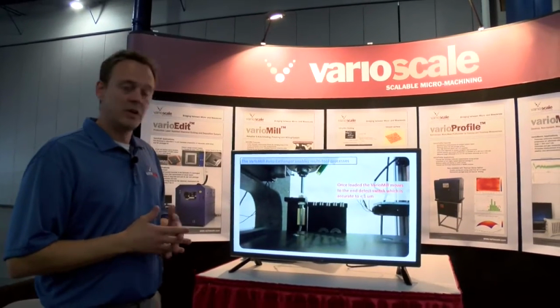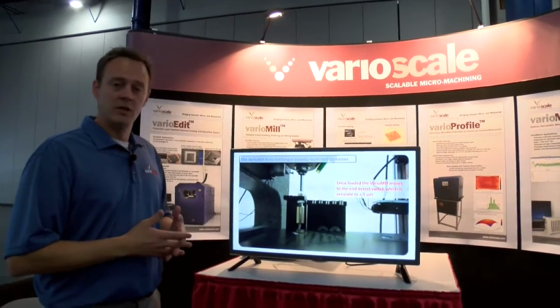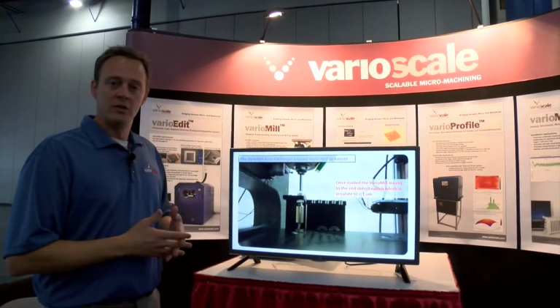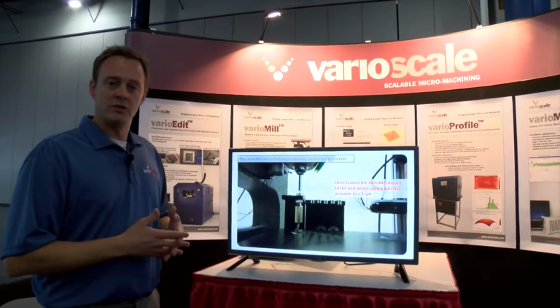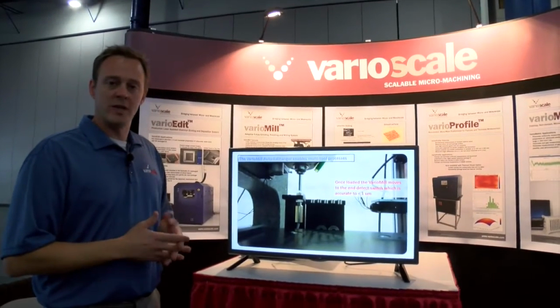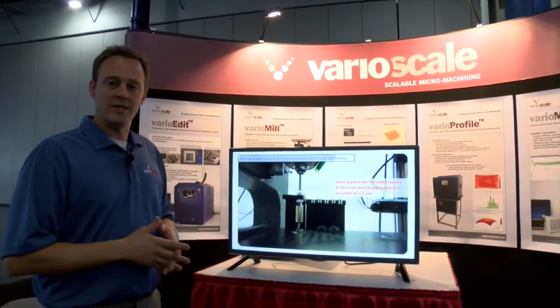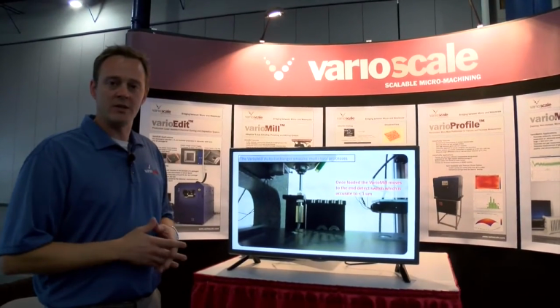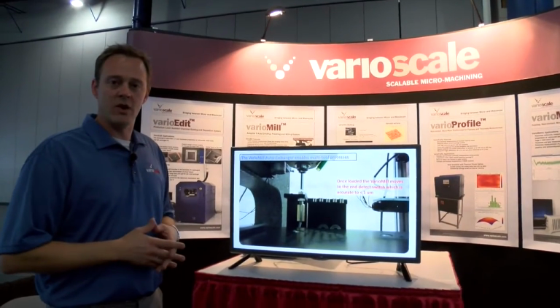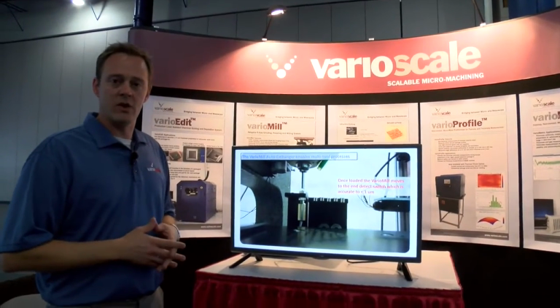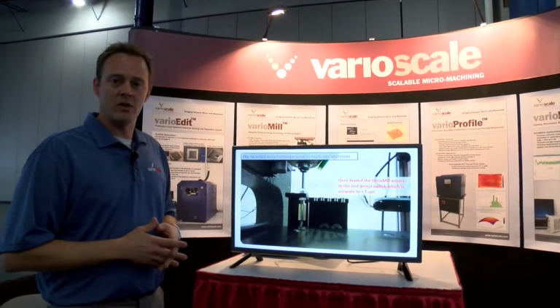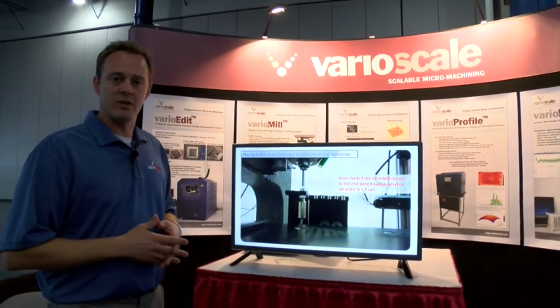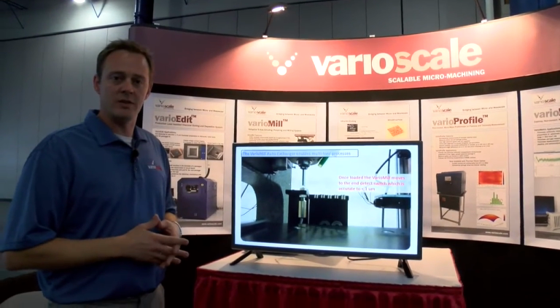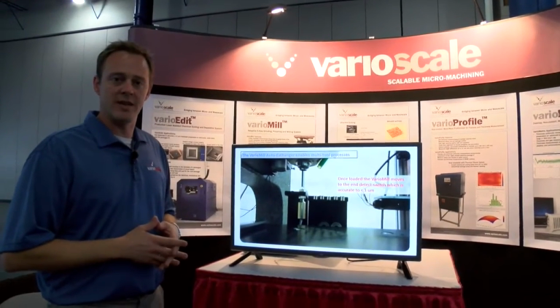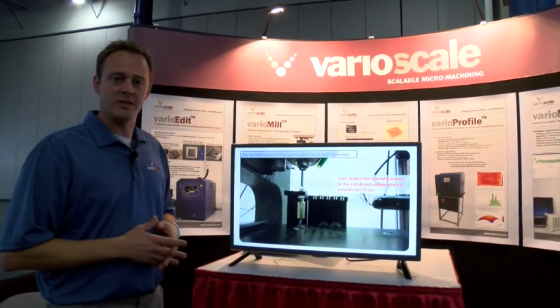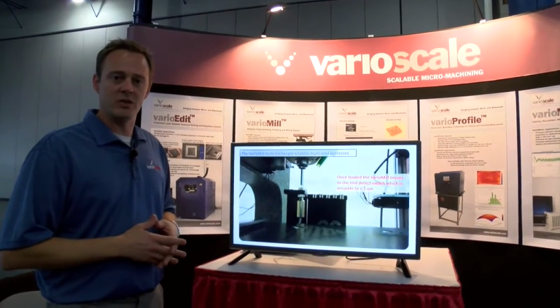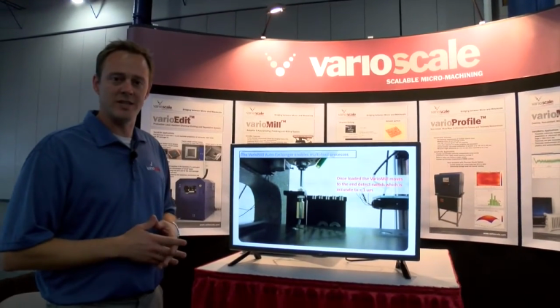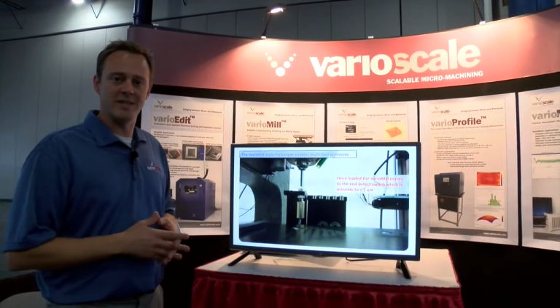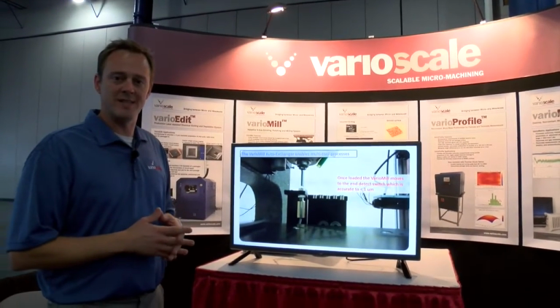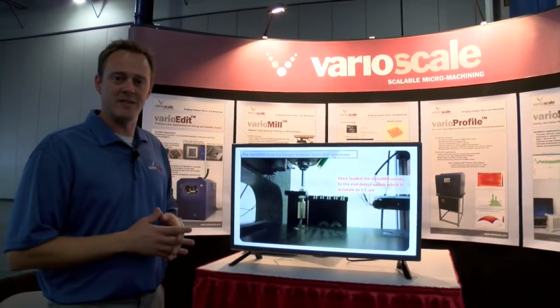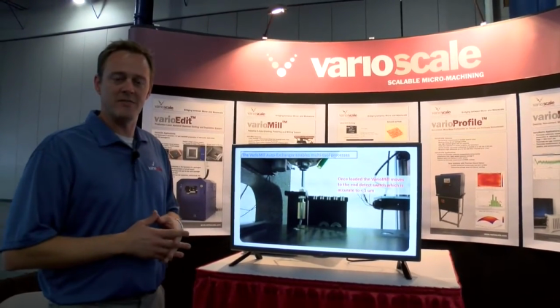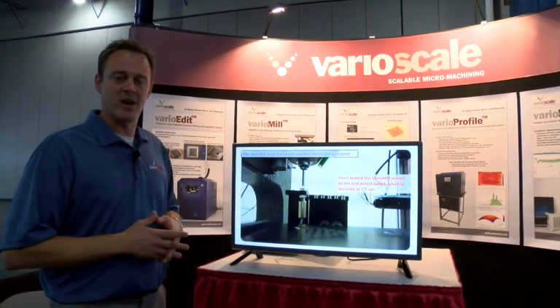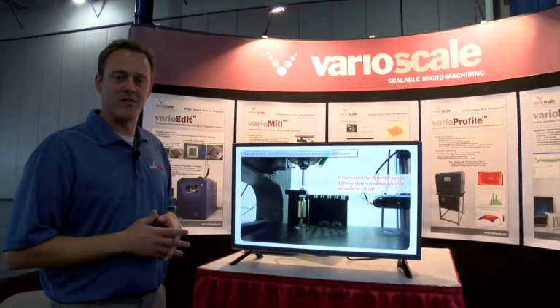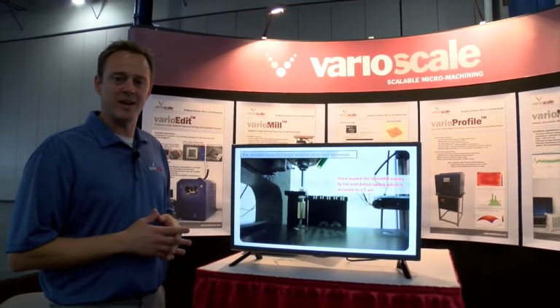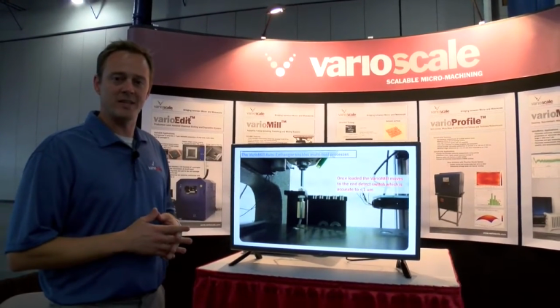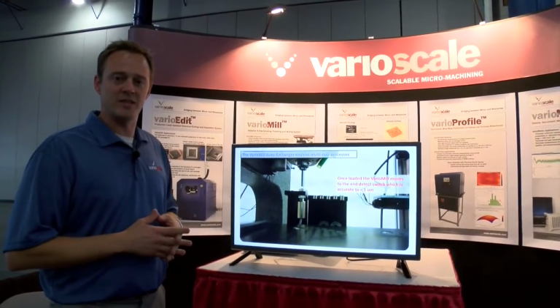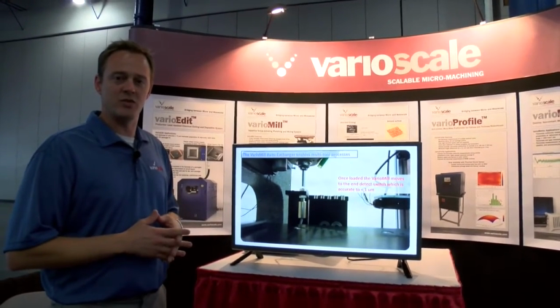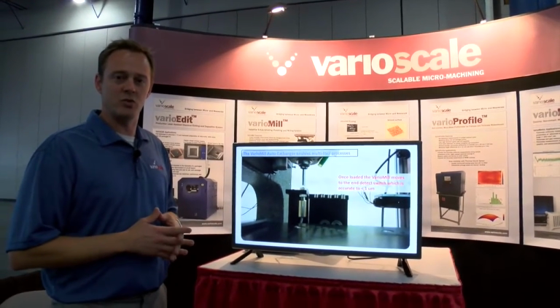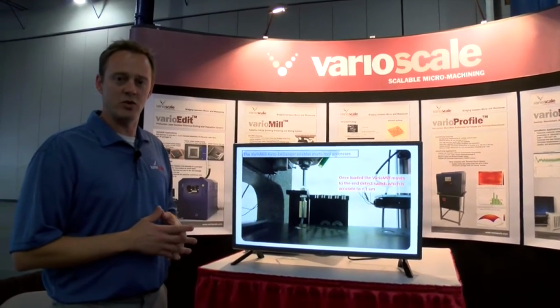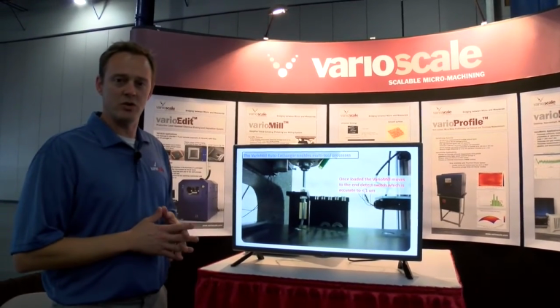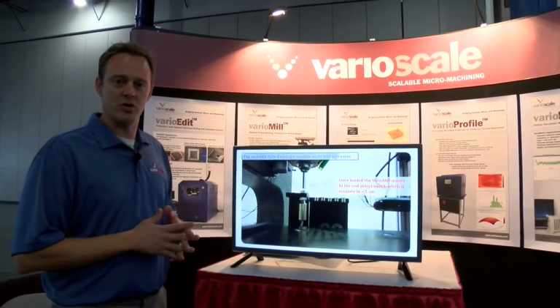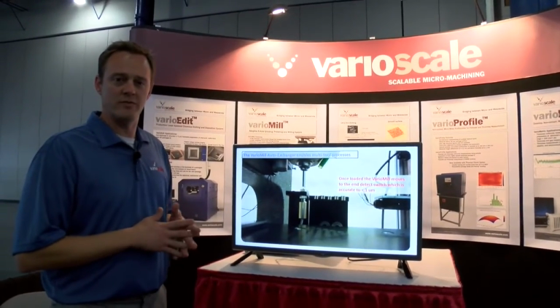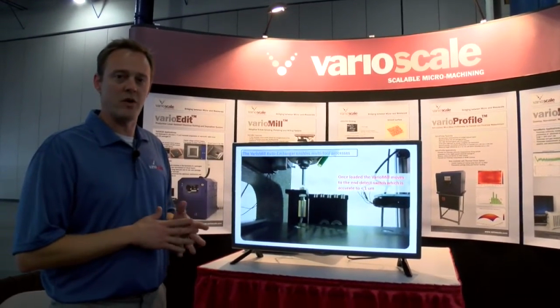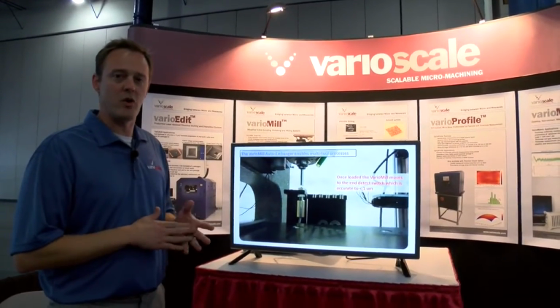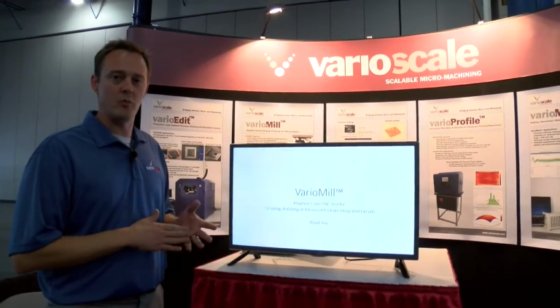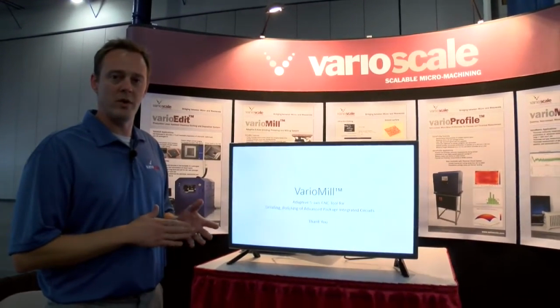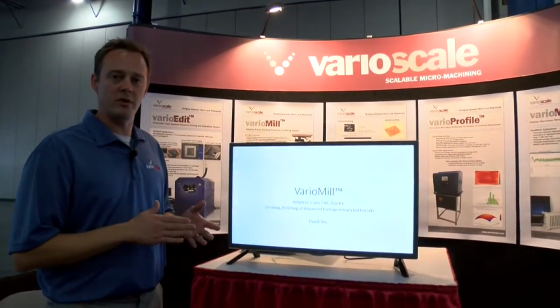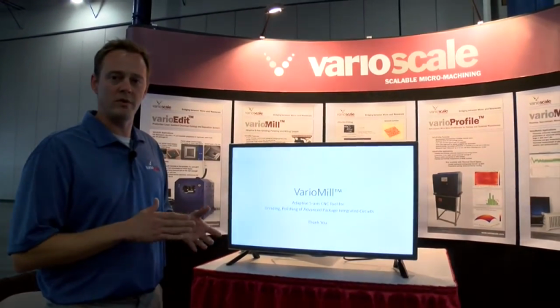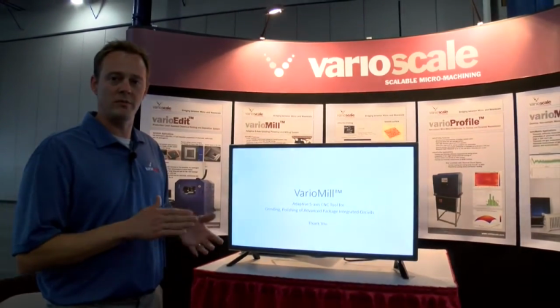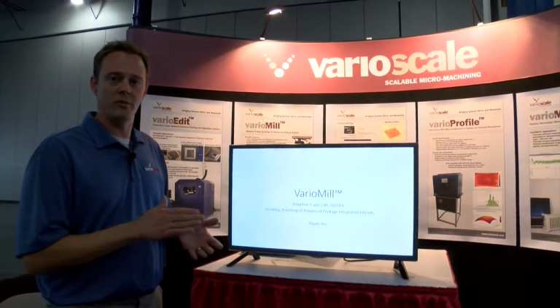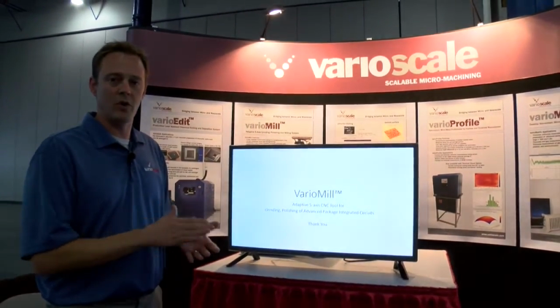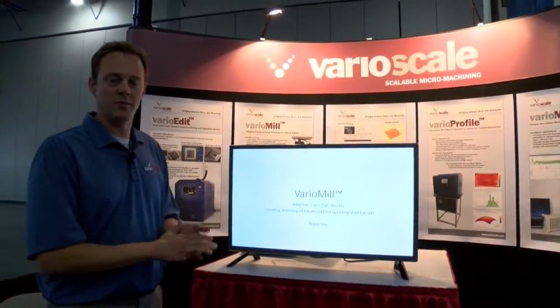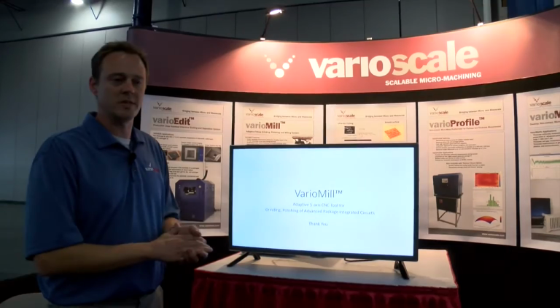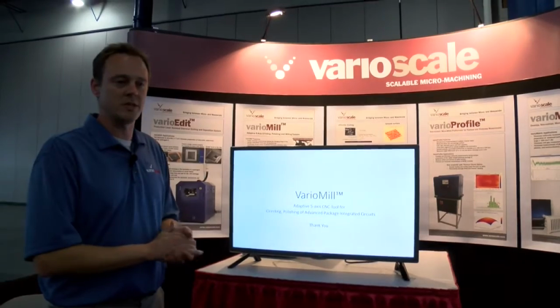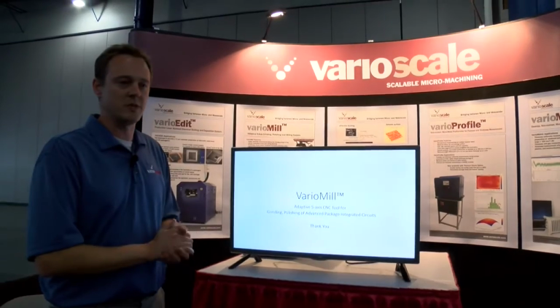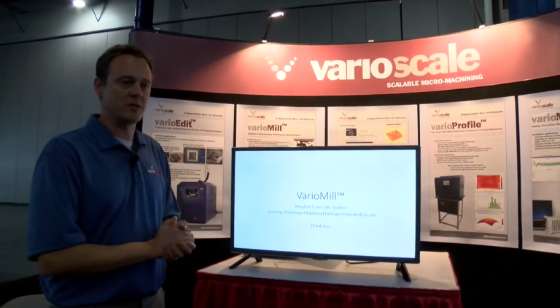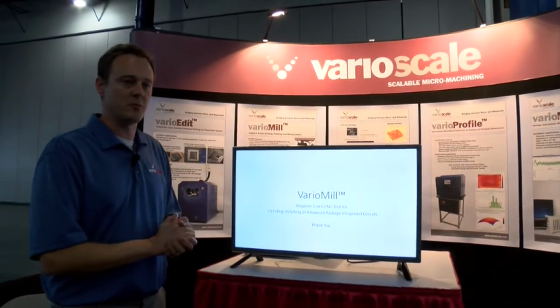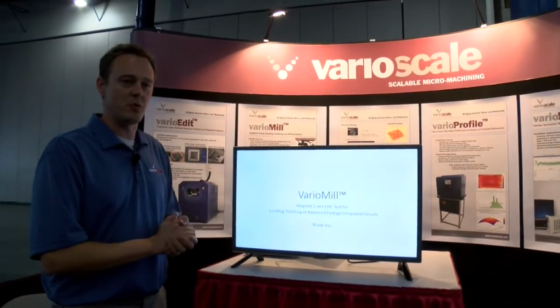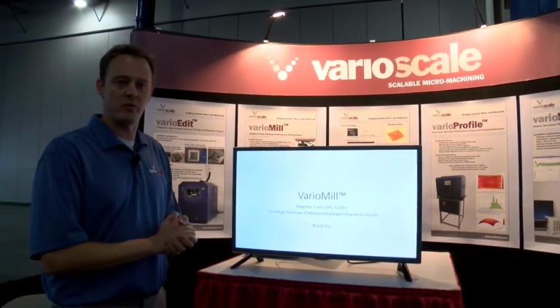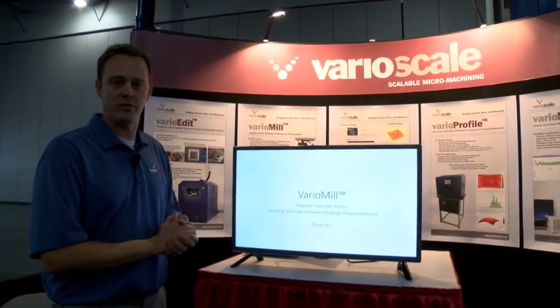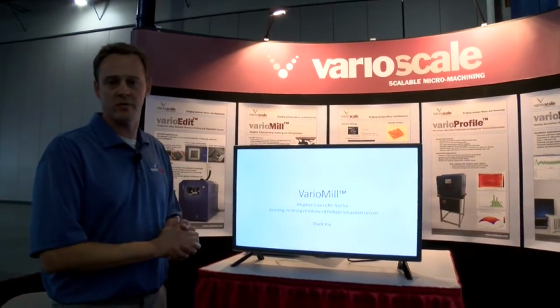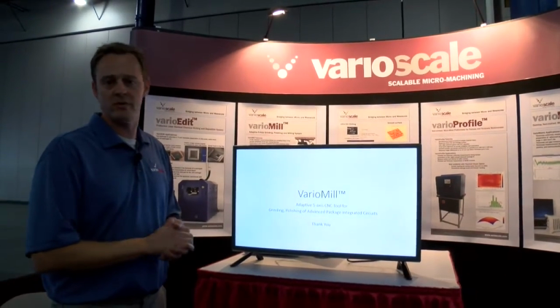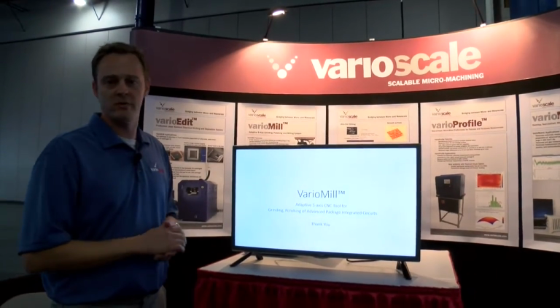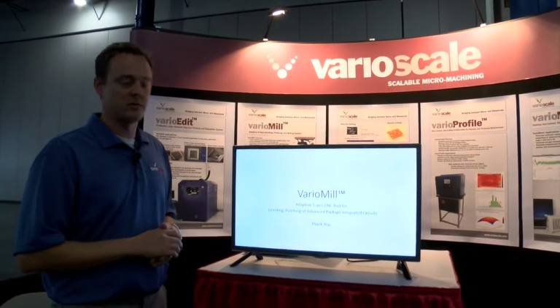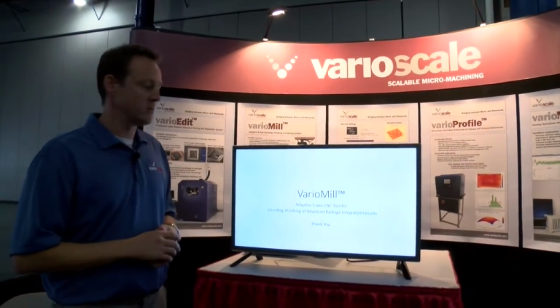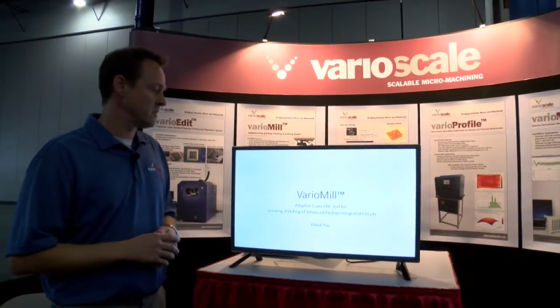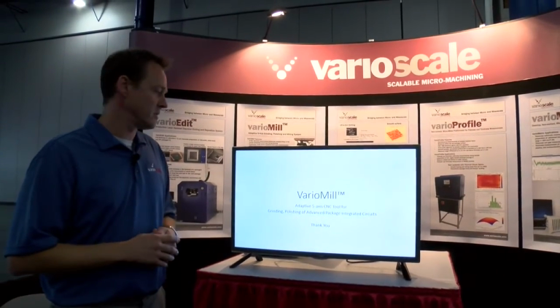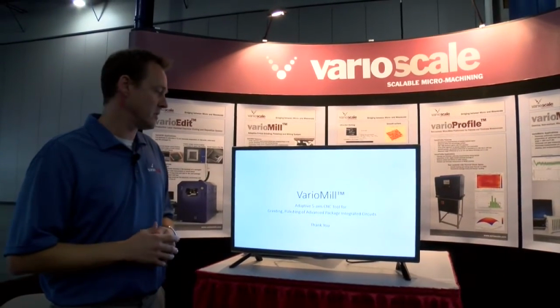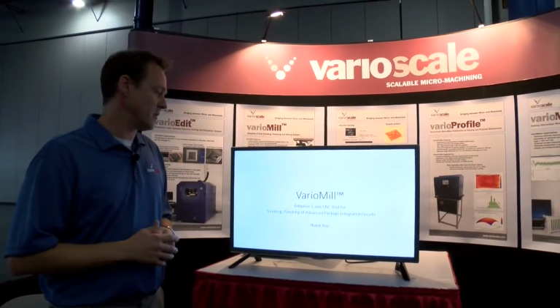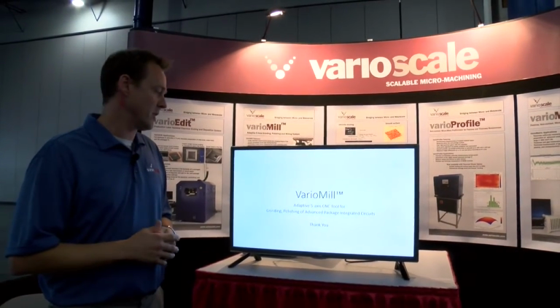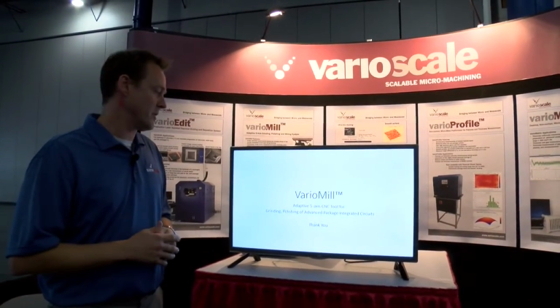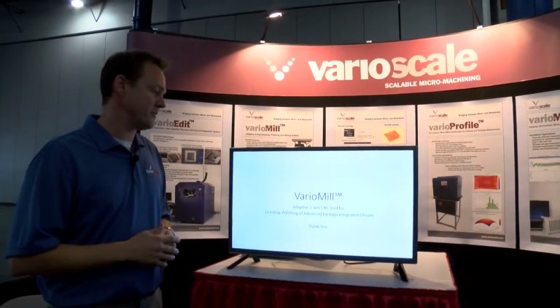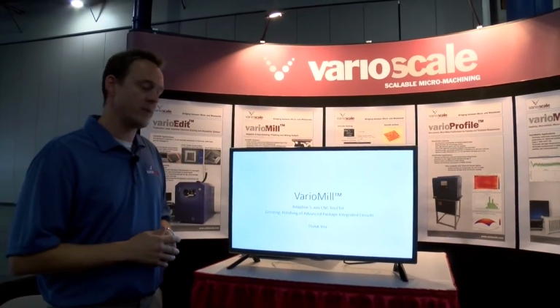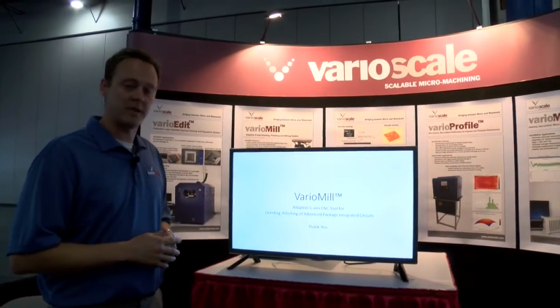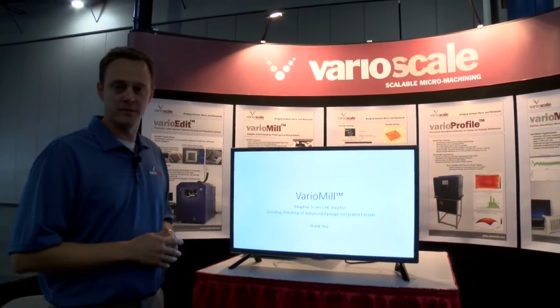That's our 5-axis CNC tool called the VarioMill. We hope to see you at the booth. Thank you.